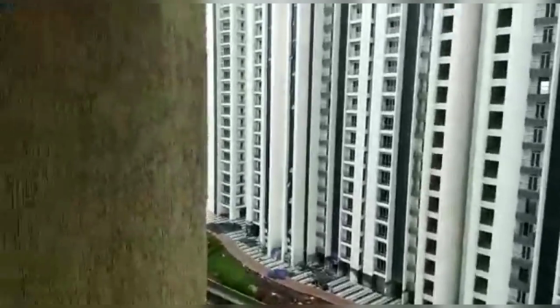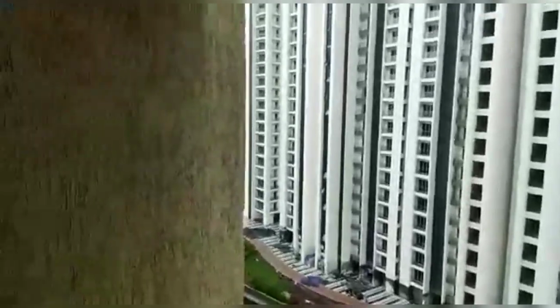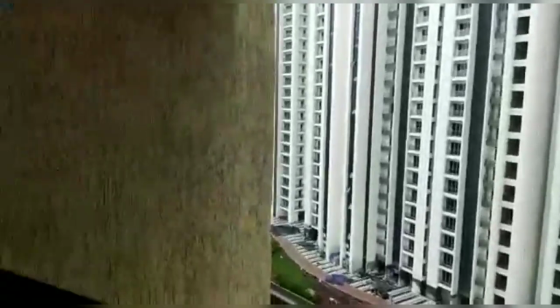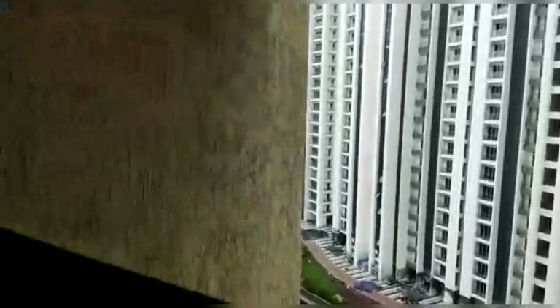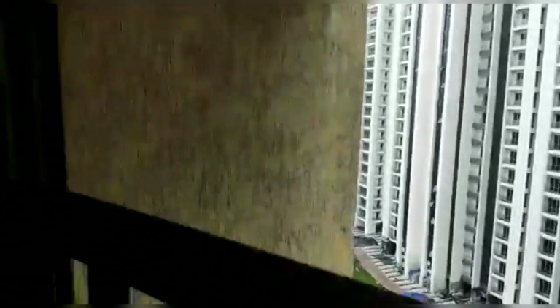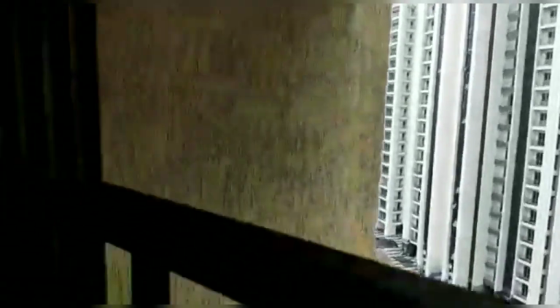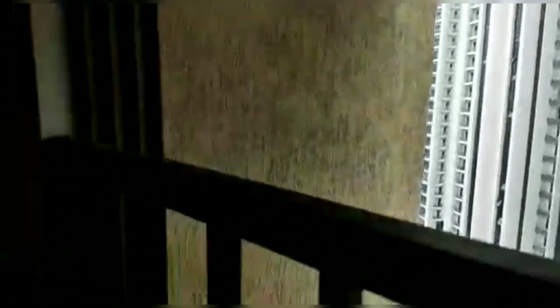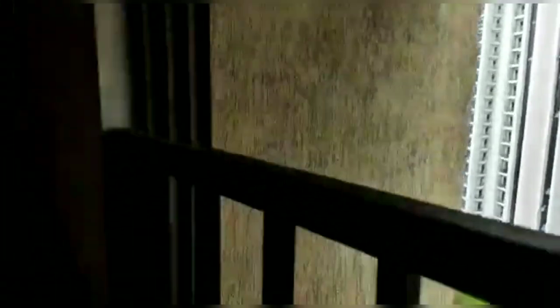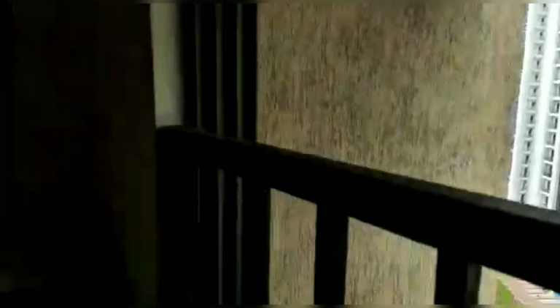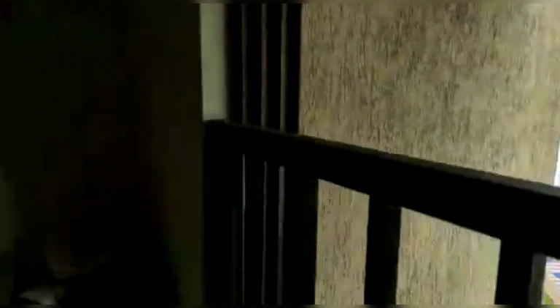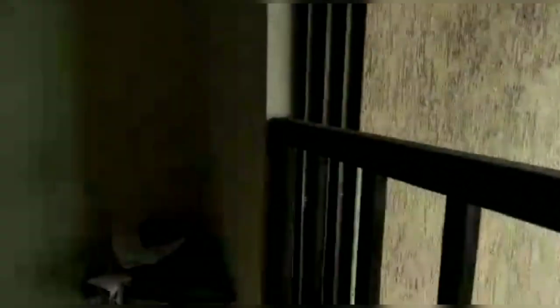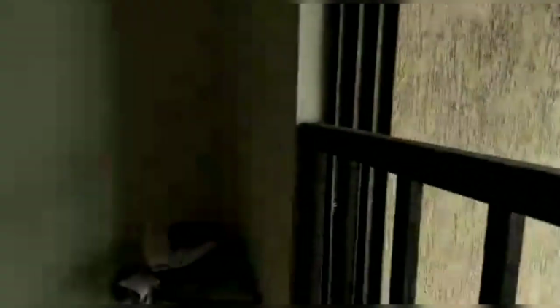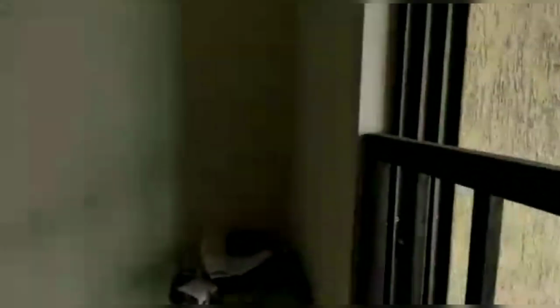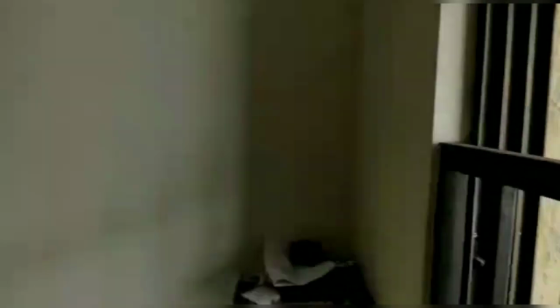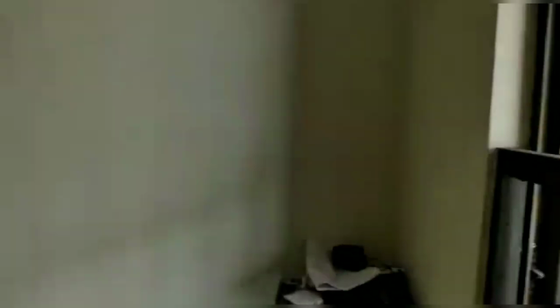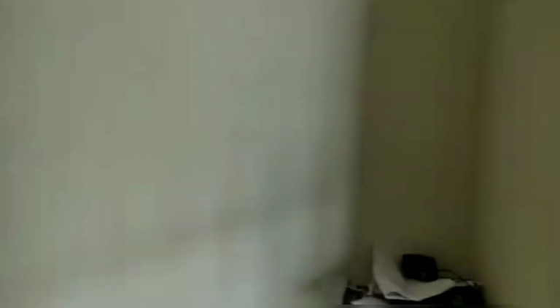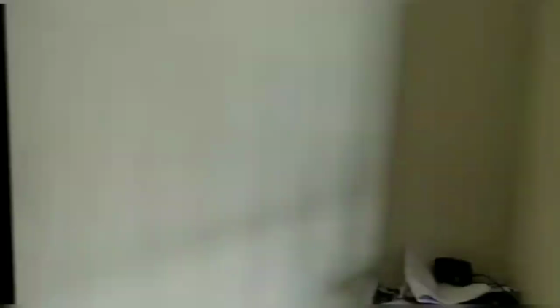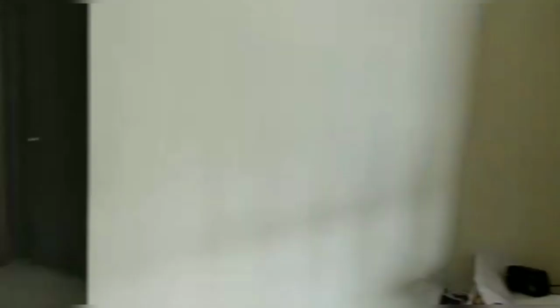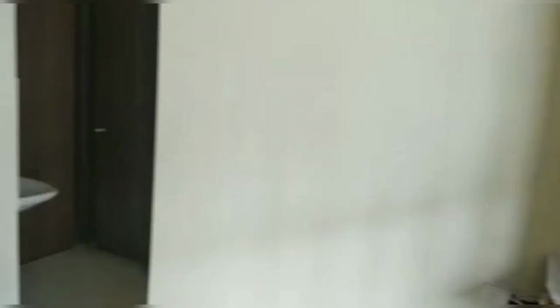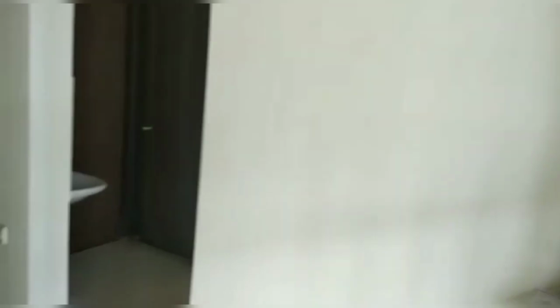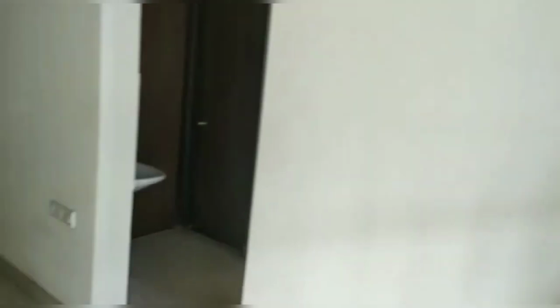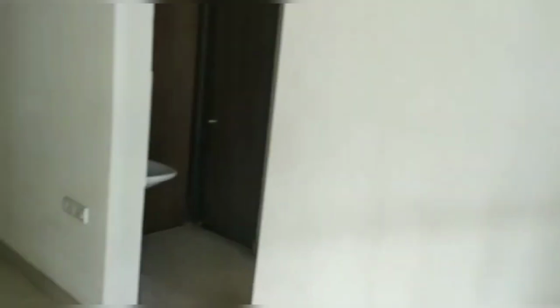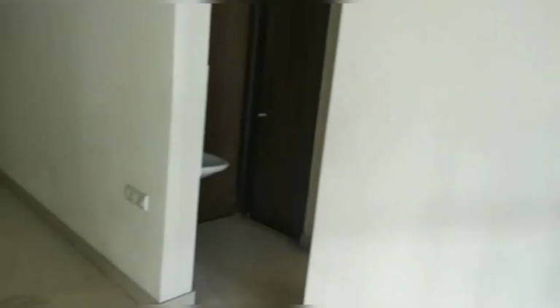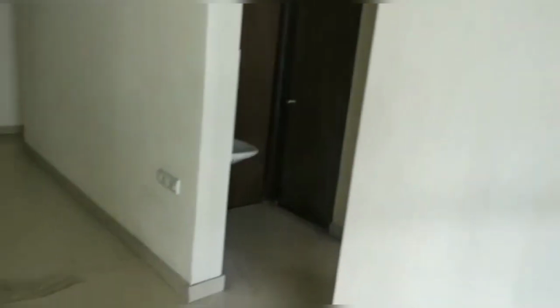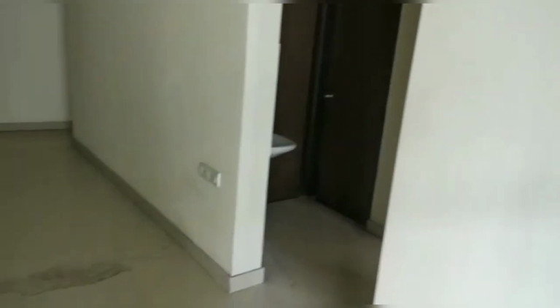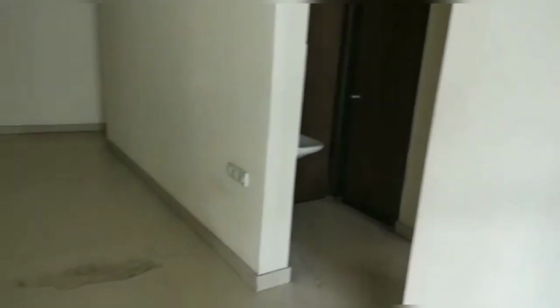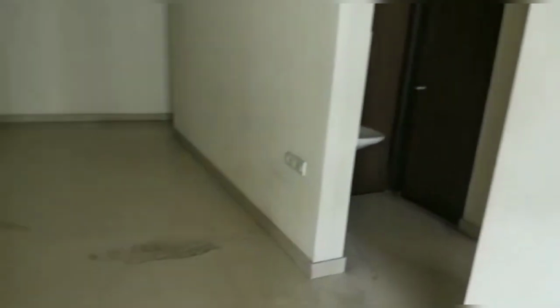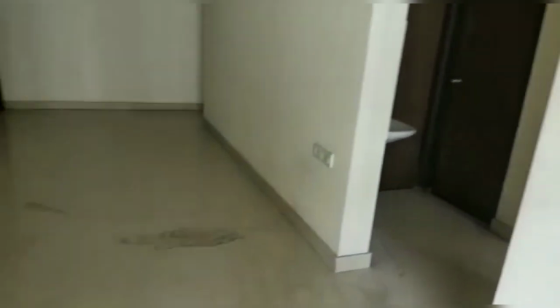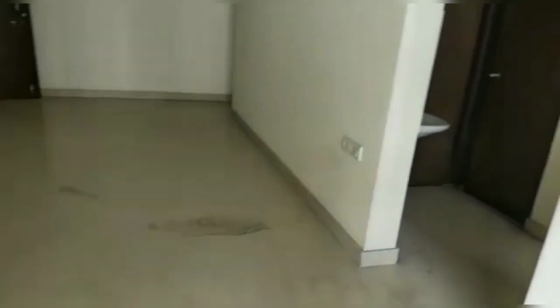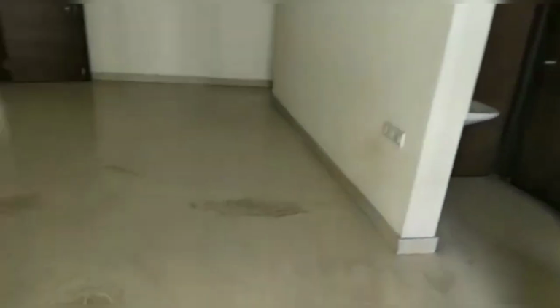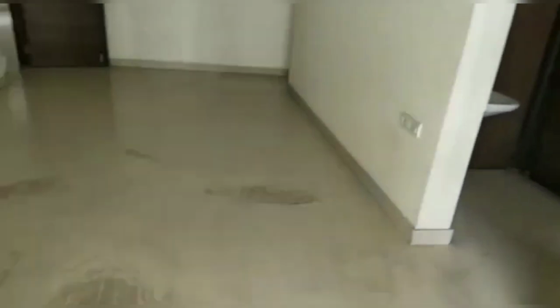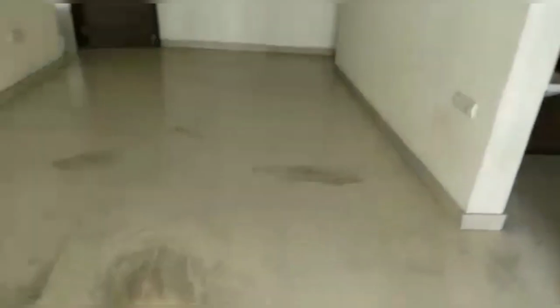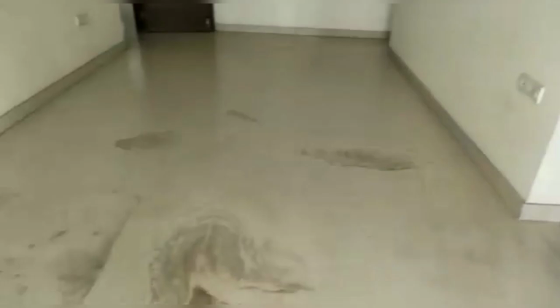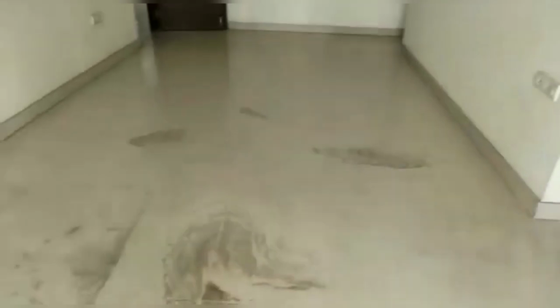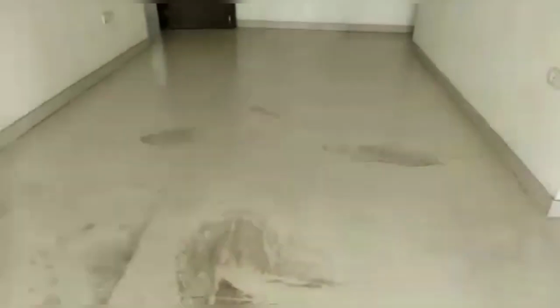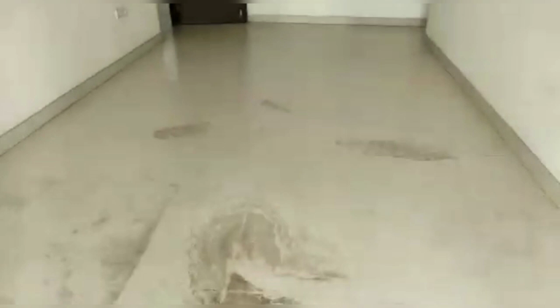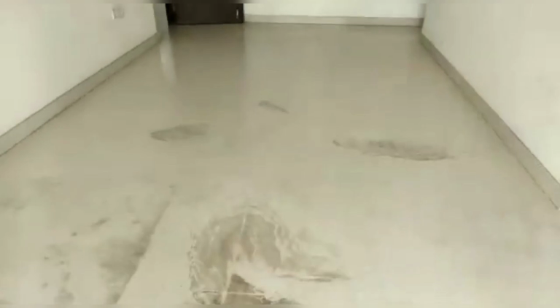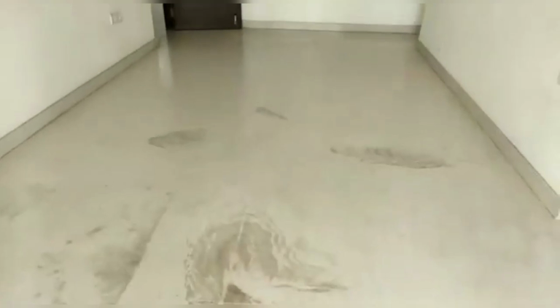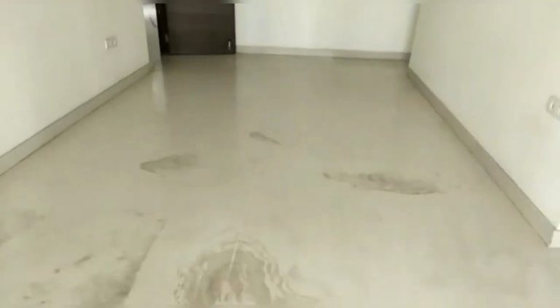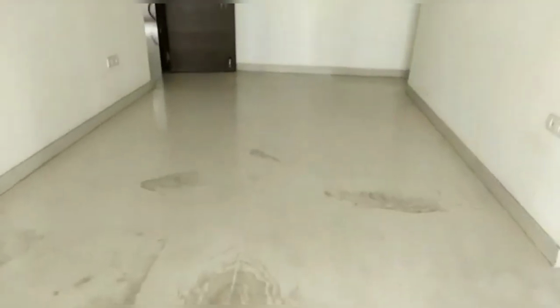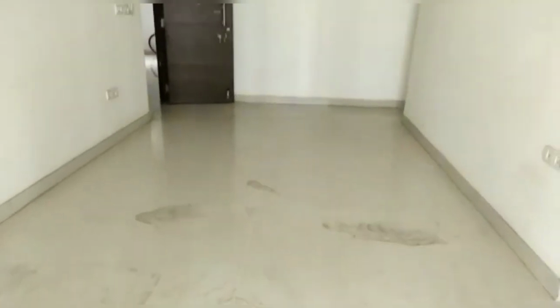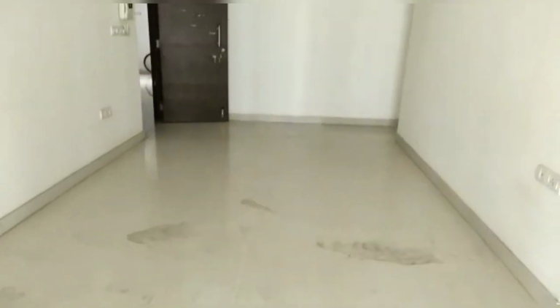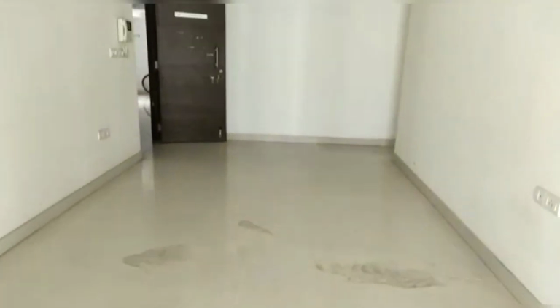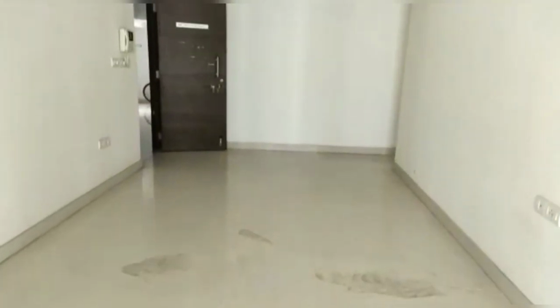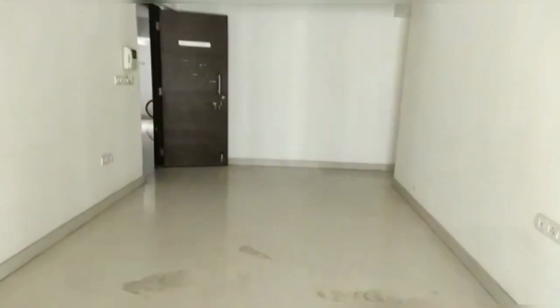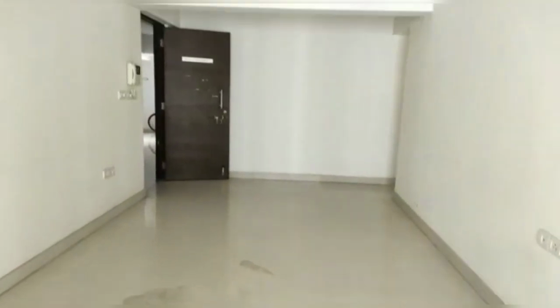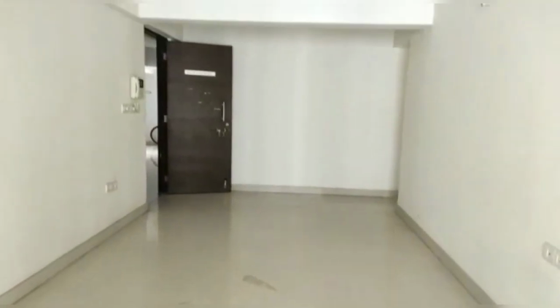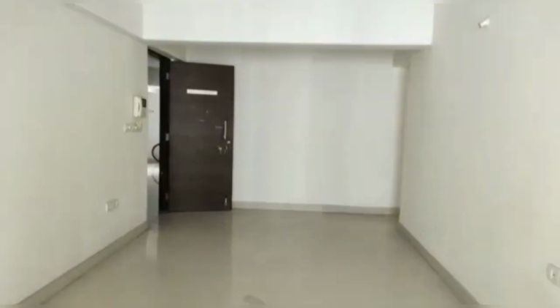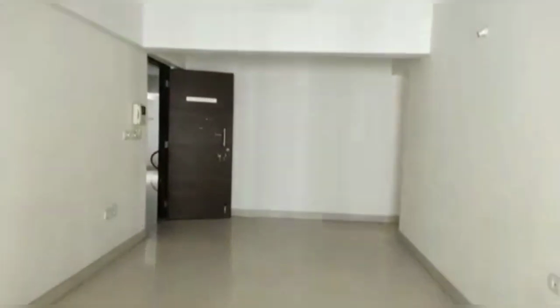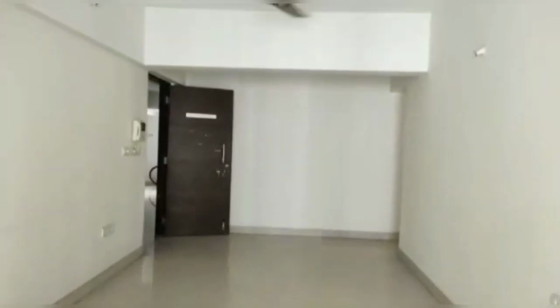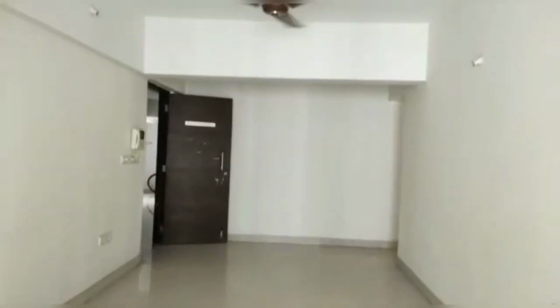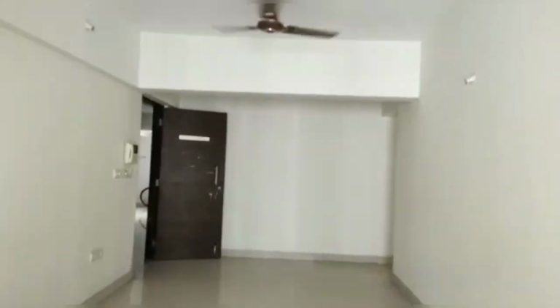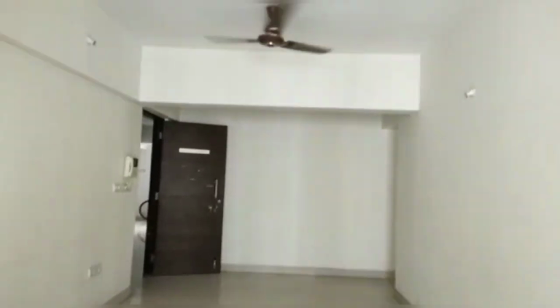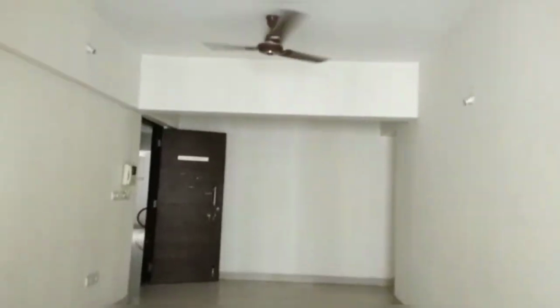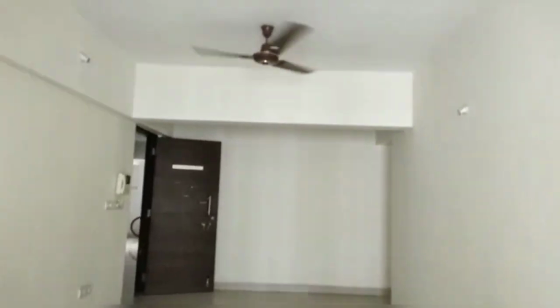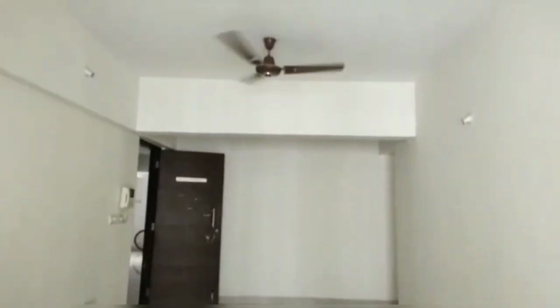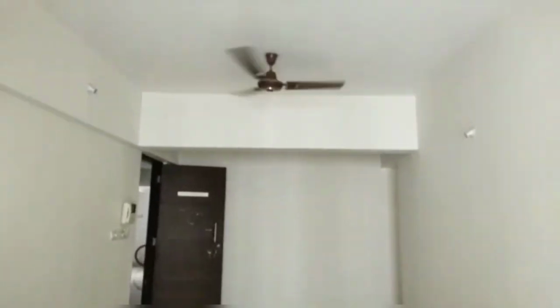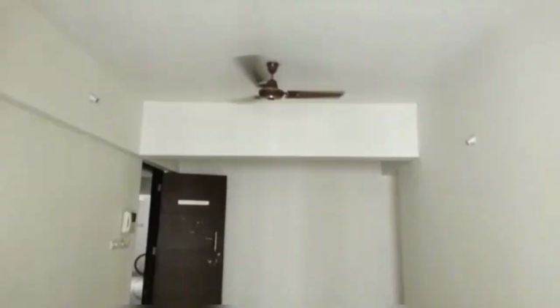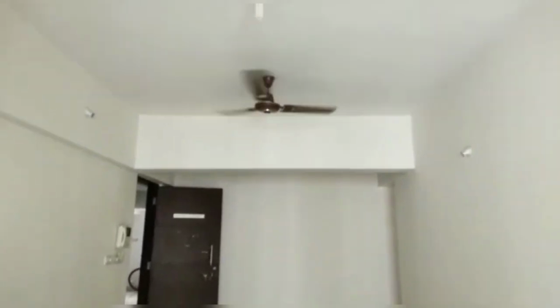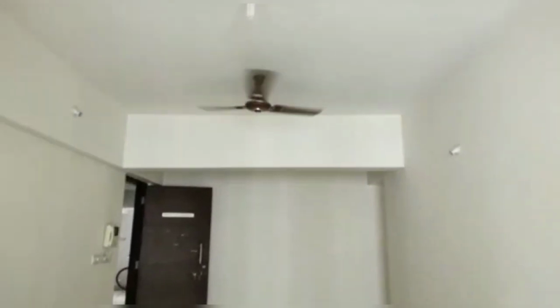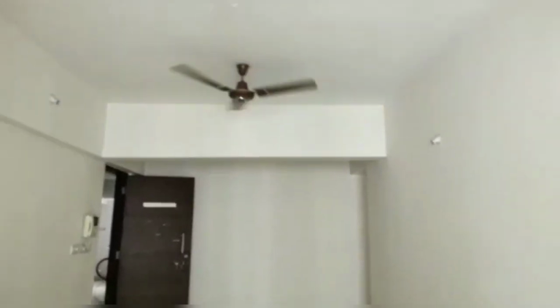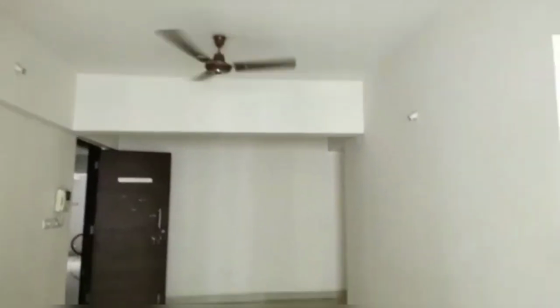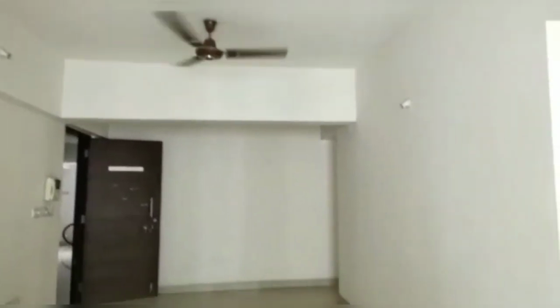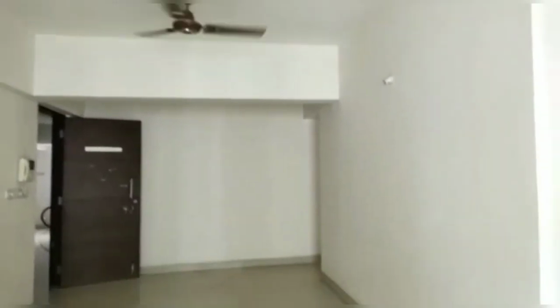This flat has been recommended by a Vastu expert. This is on the higher floor, but not the top one.